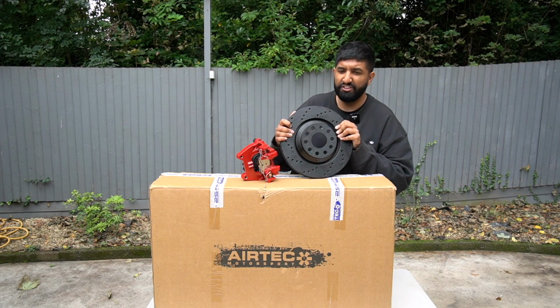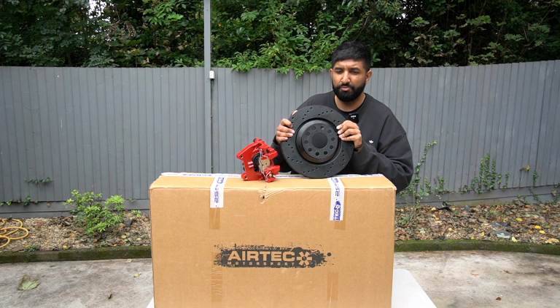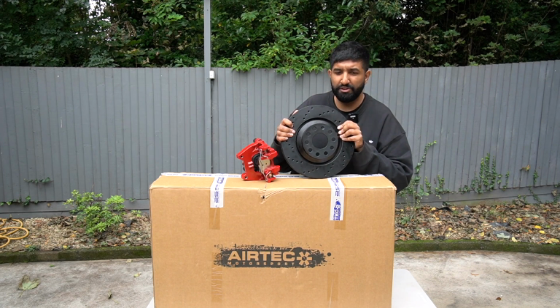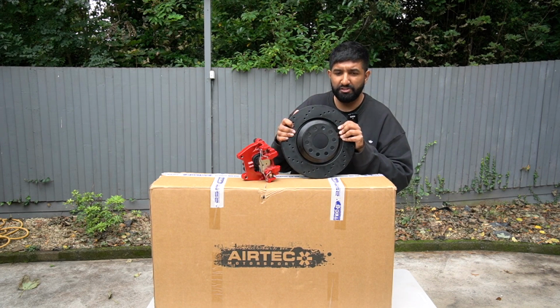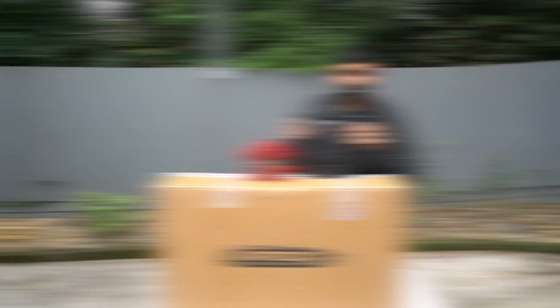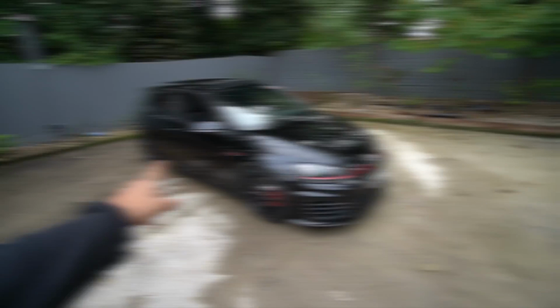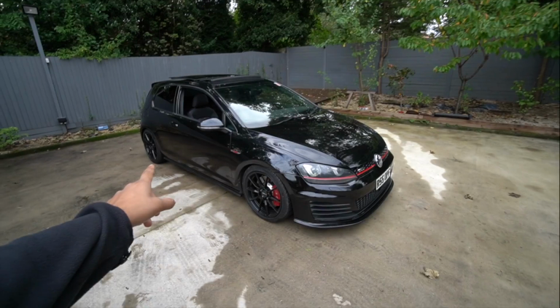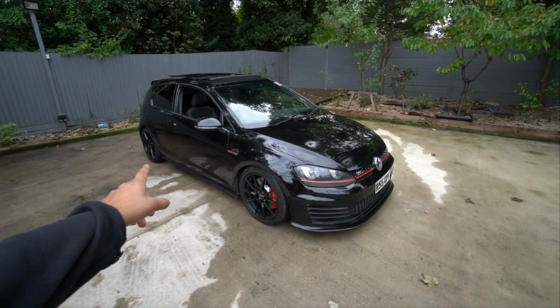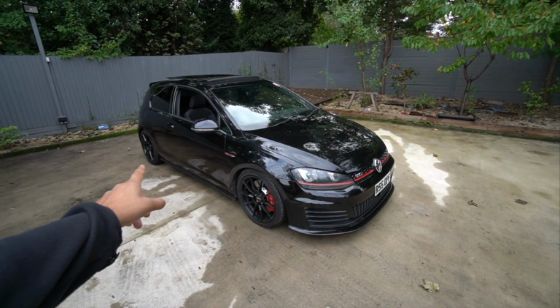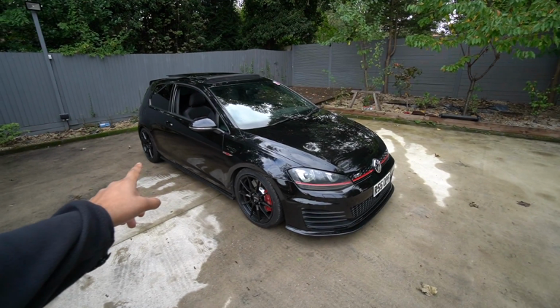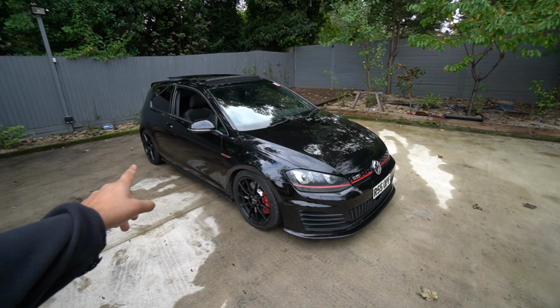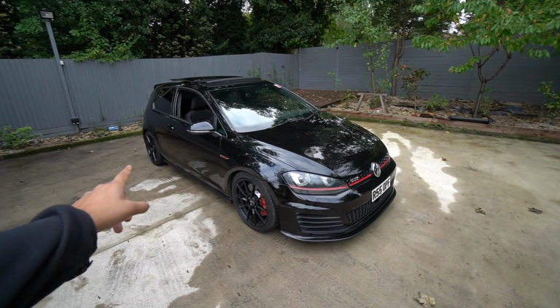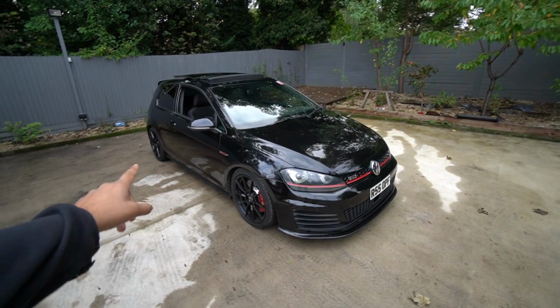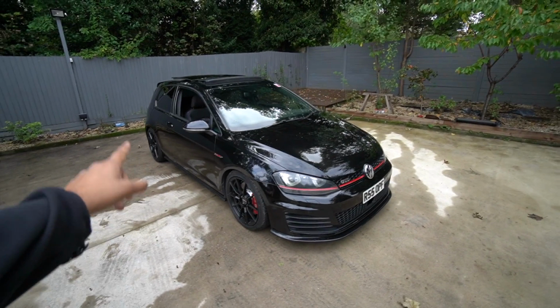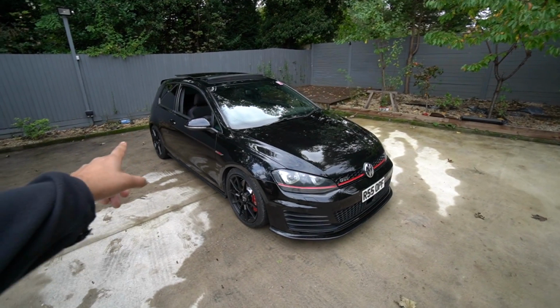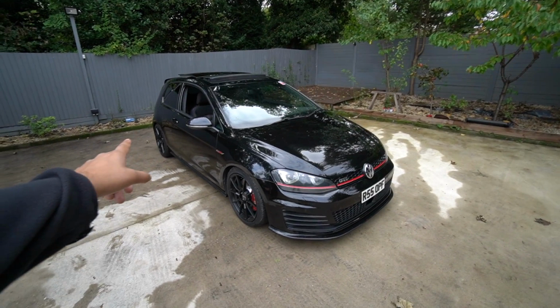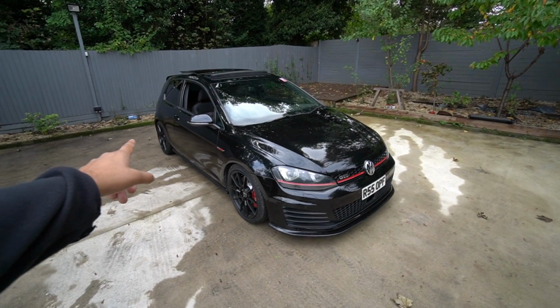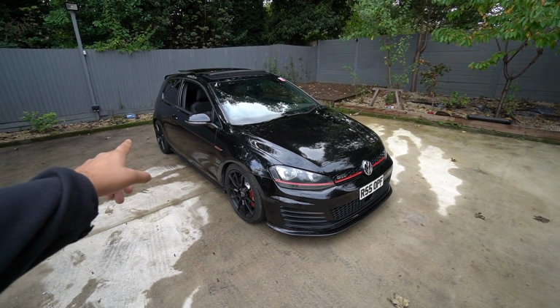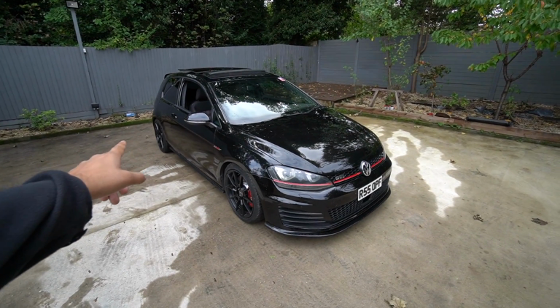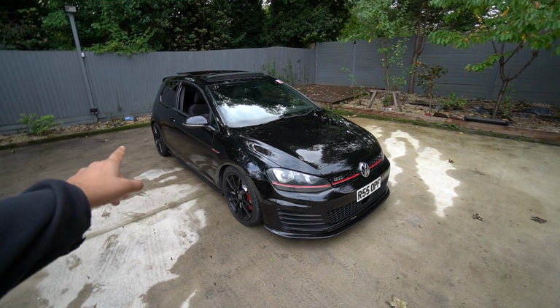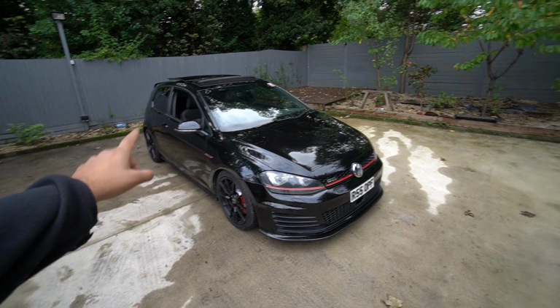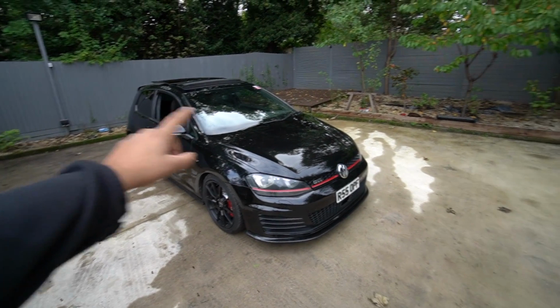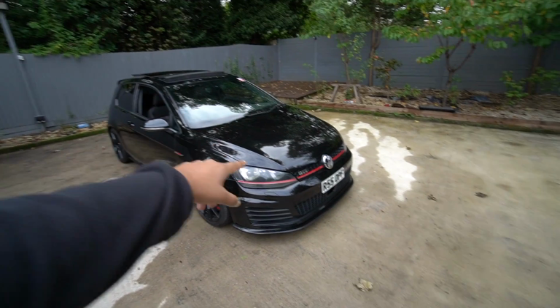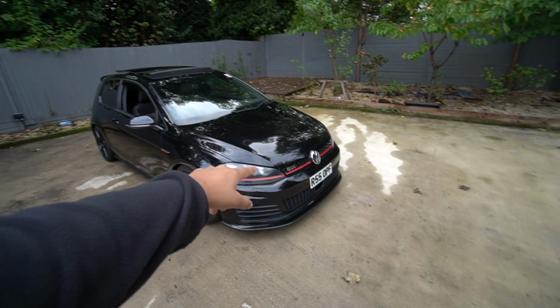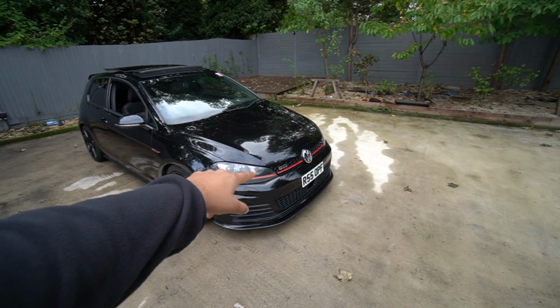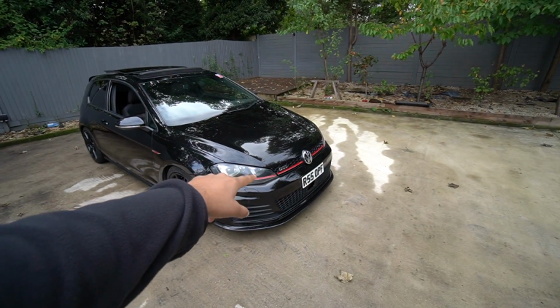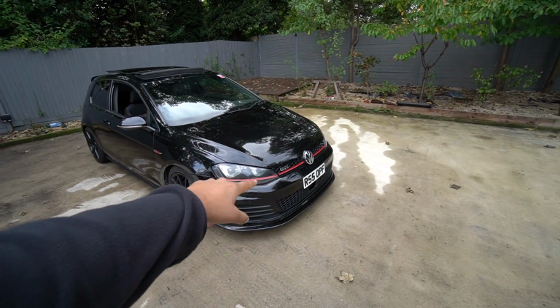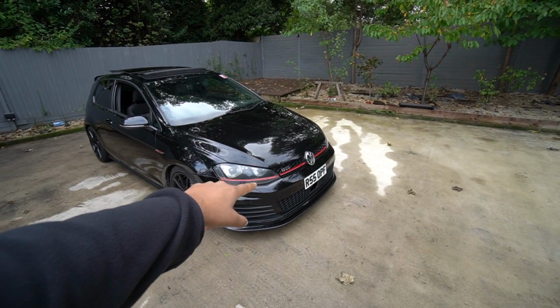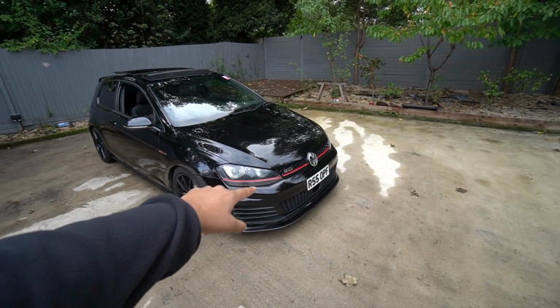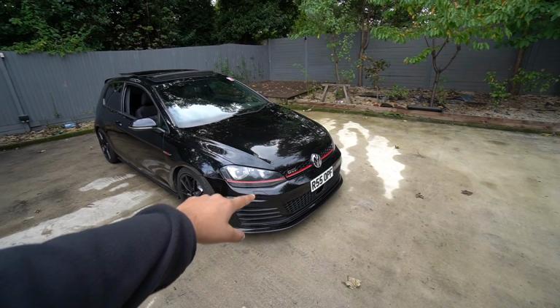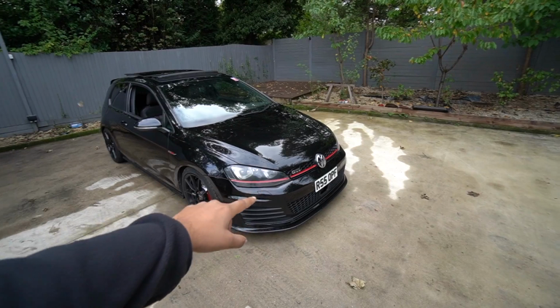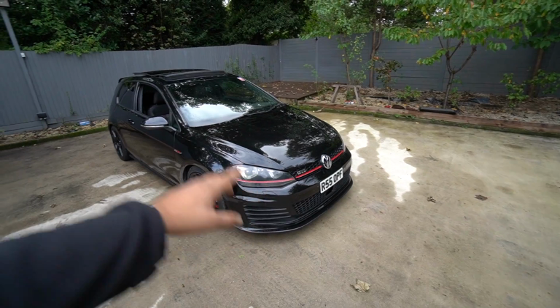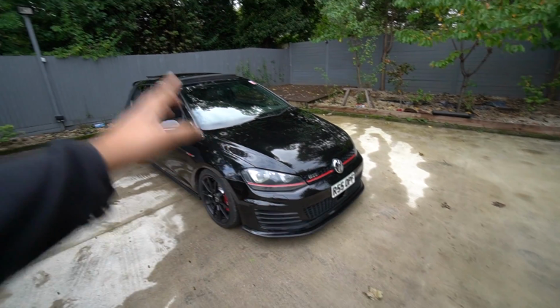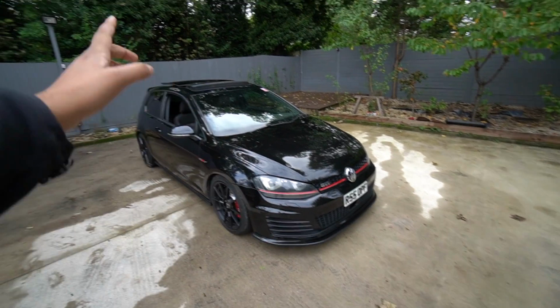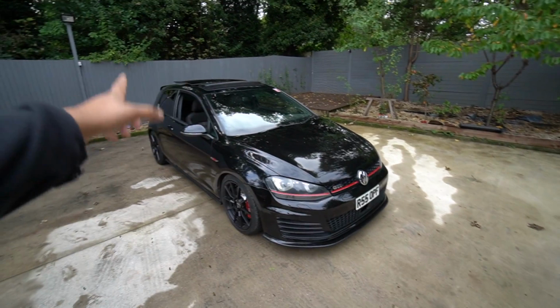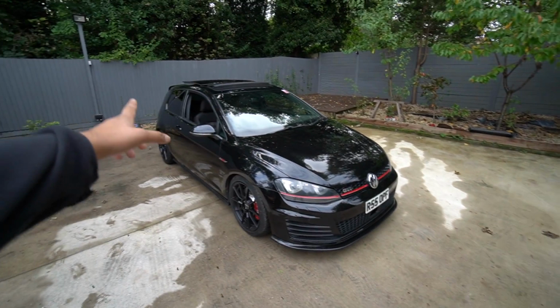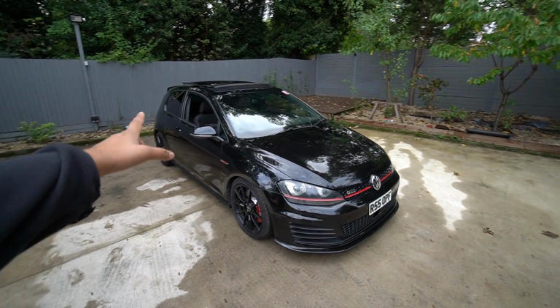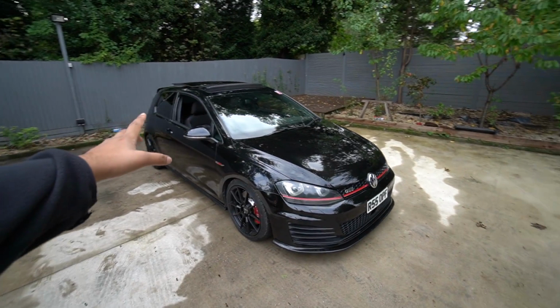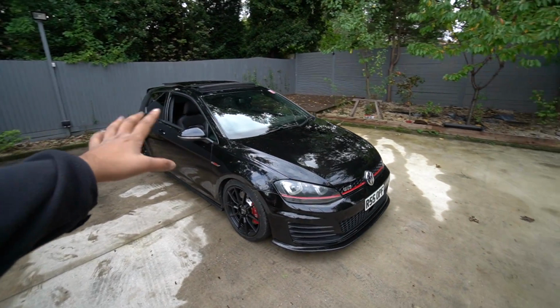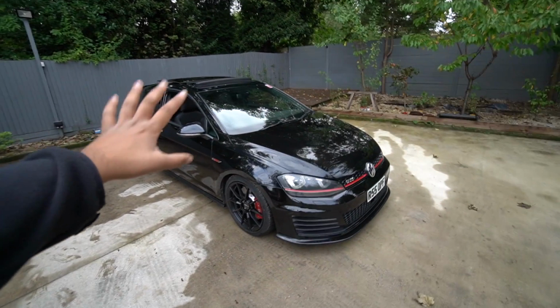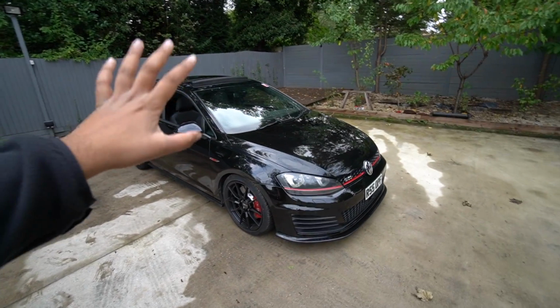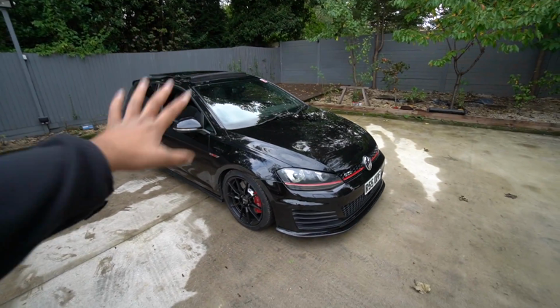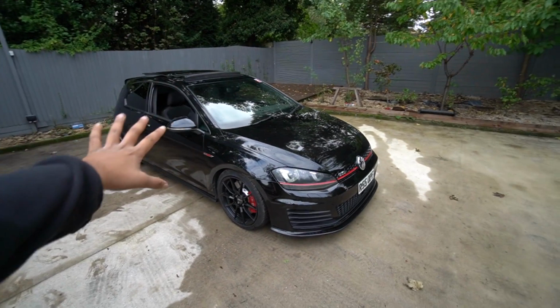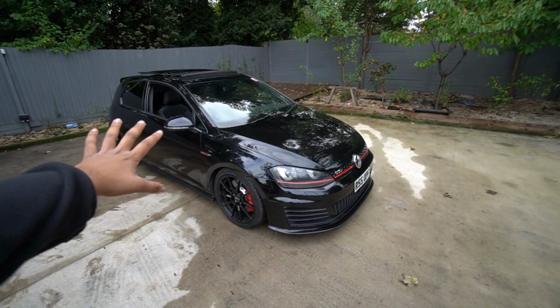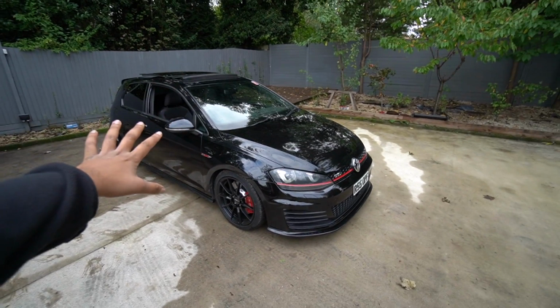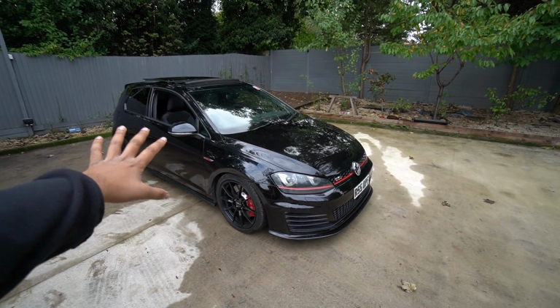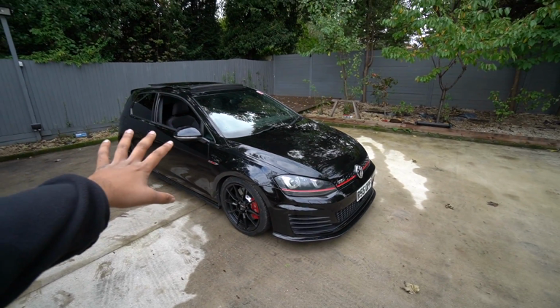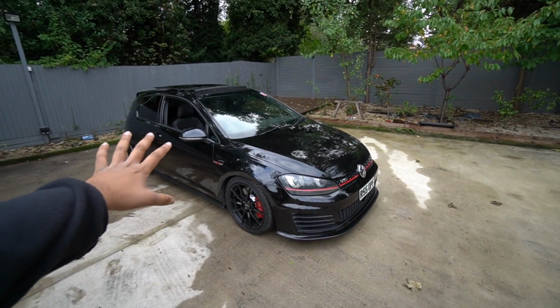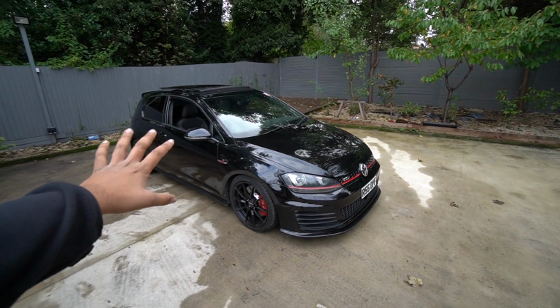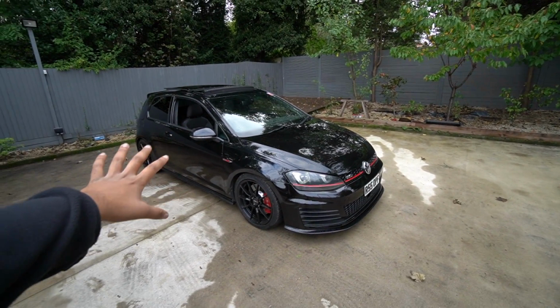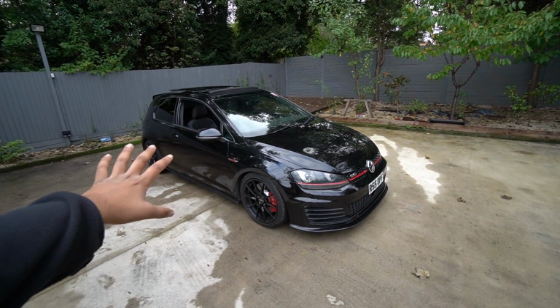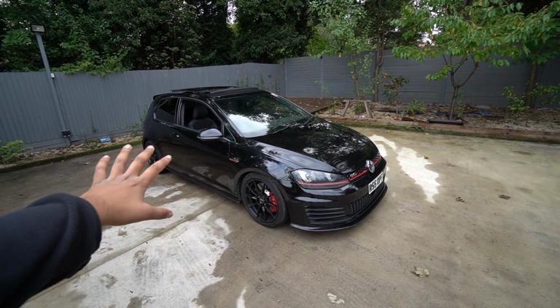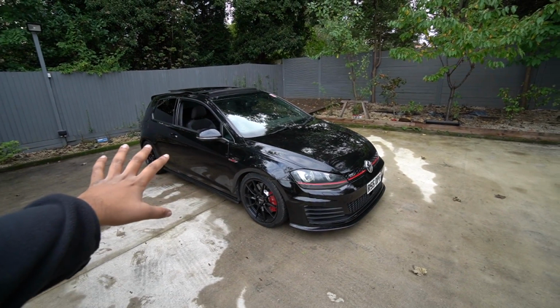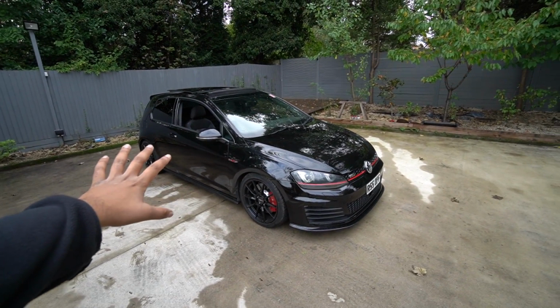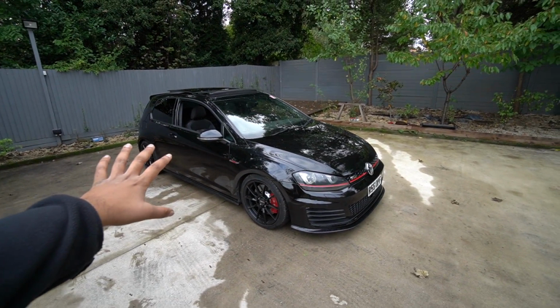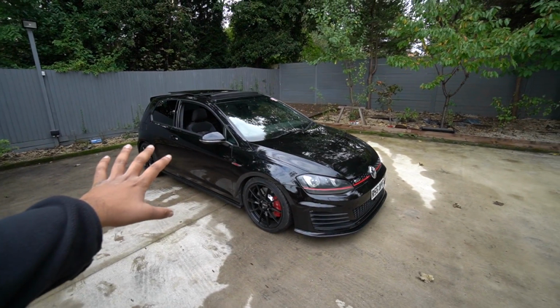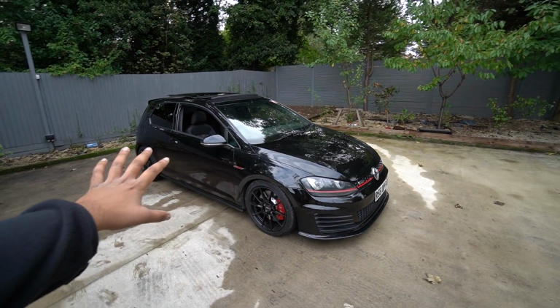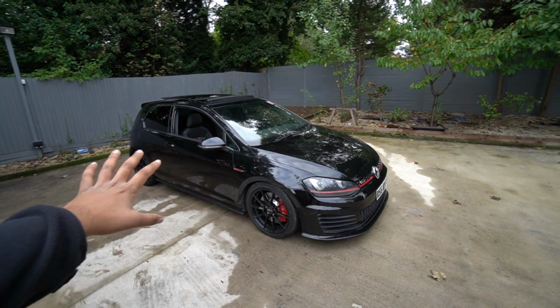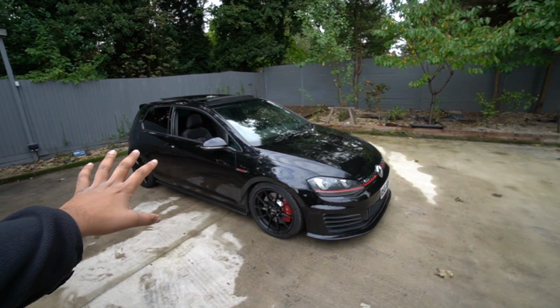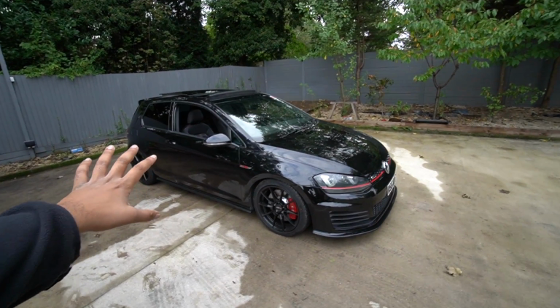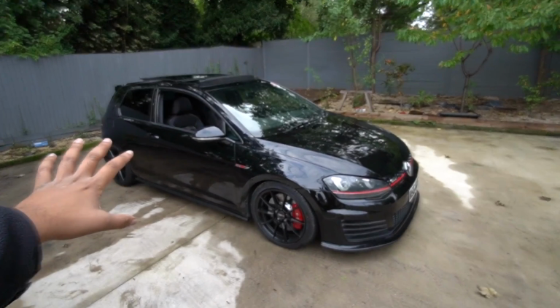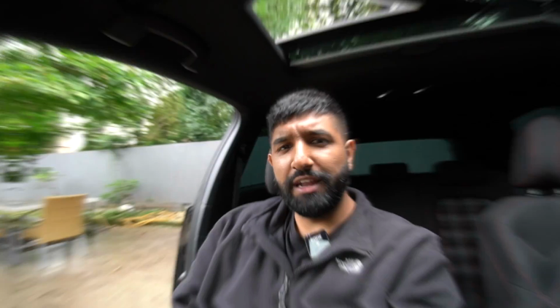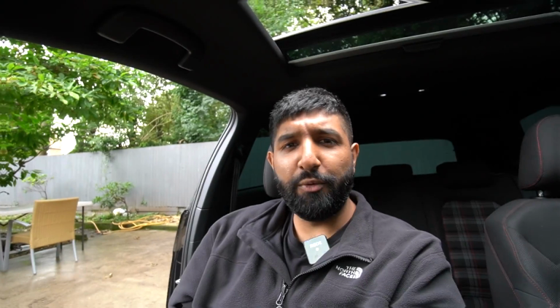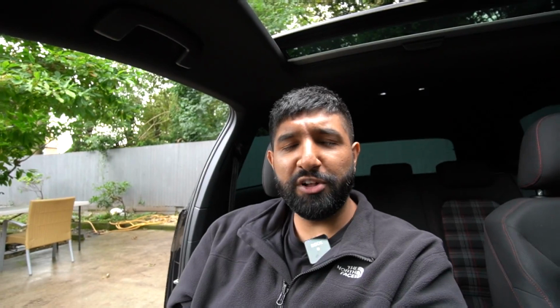I think we'll make a start on the brakes first and then move on to the intercooler. Before we do that I just need to get the car lifted up safely on the quick jacks.